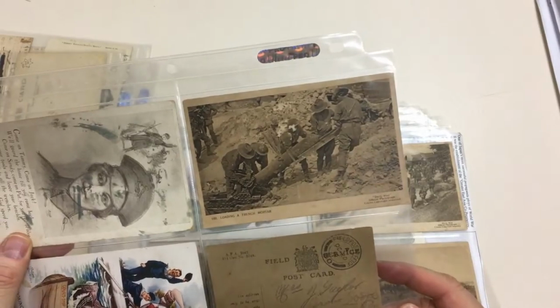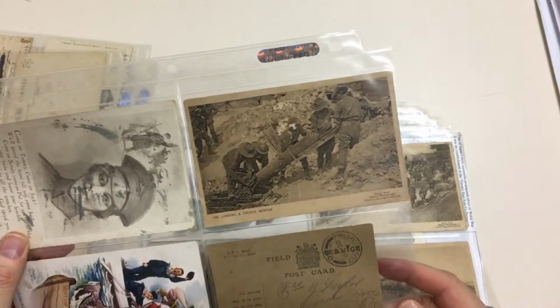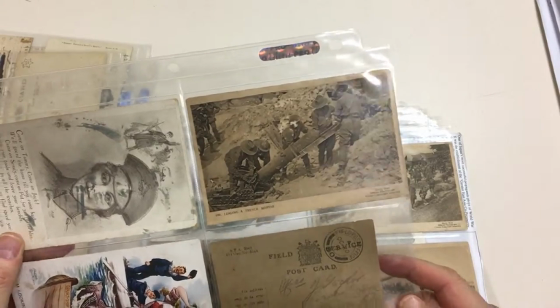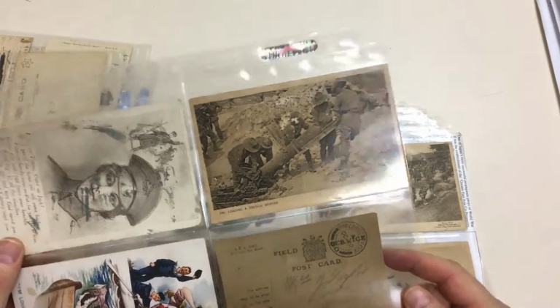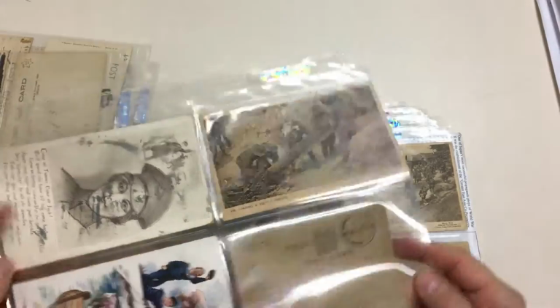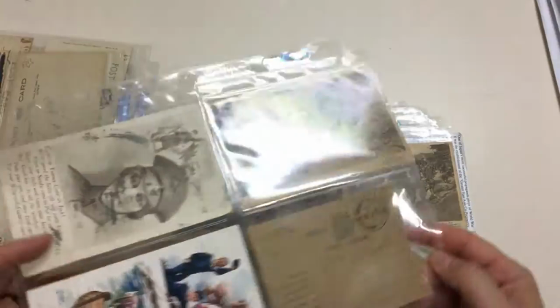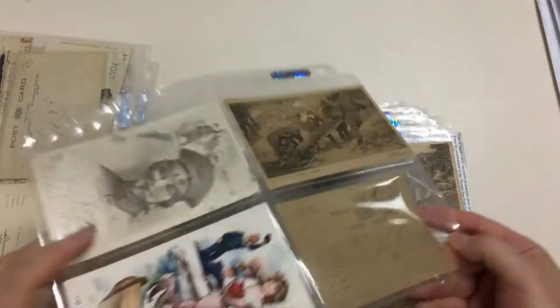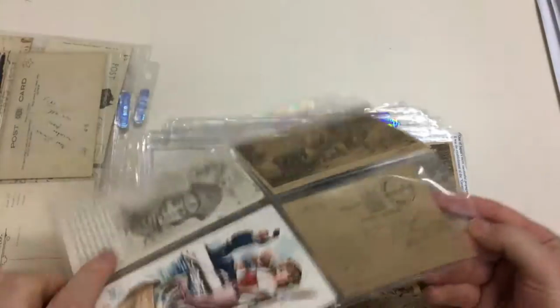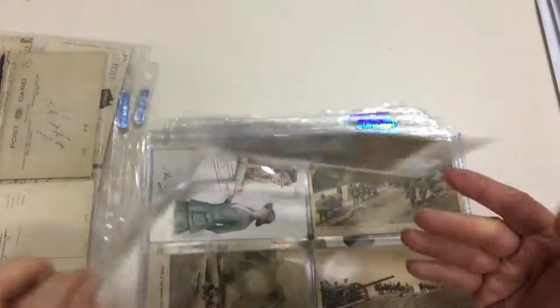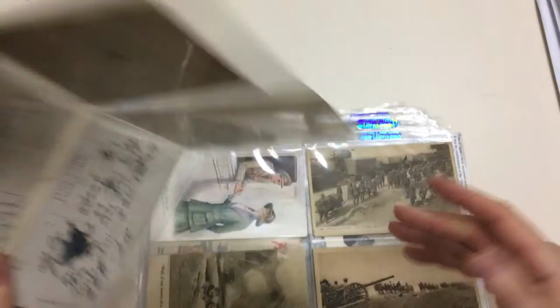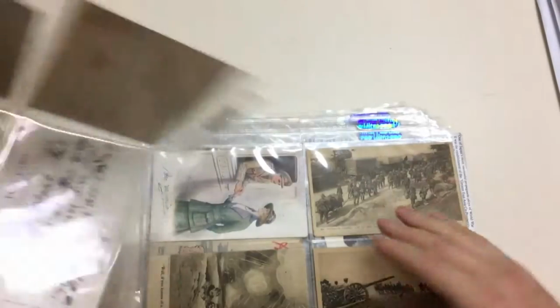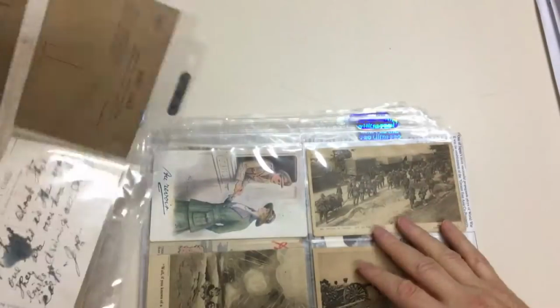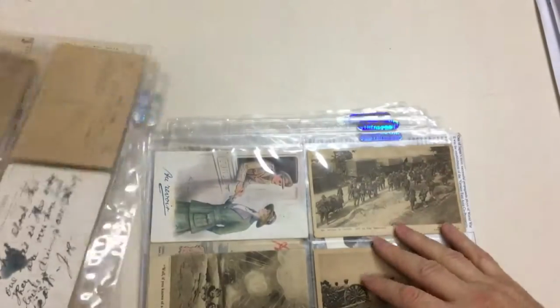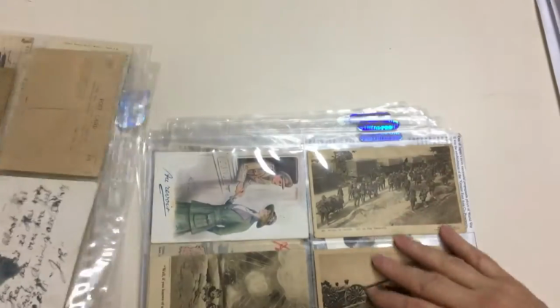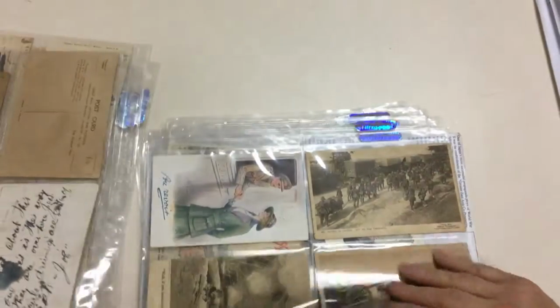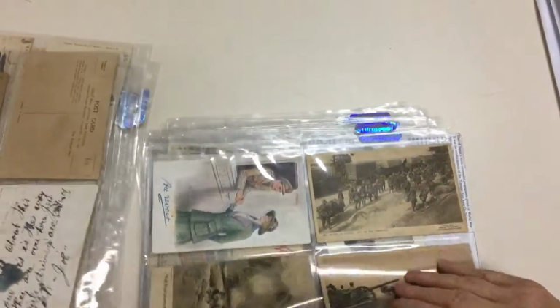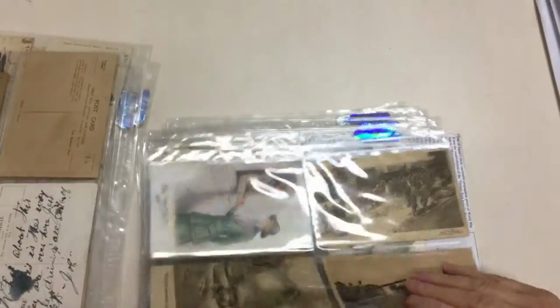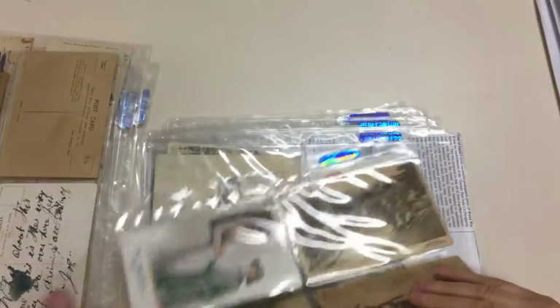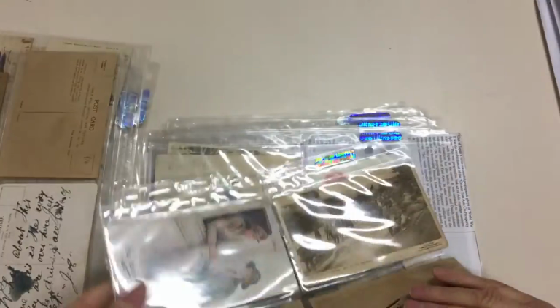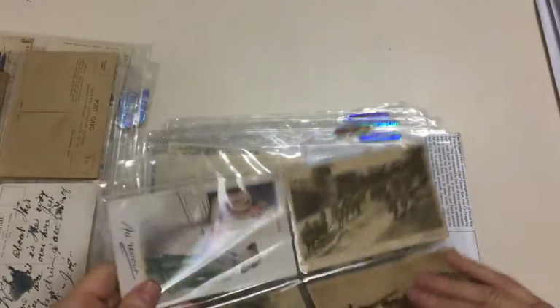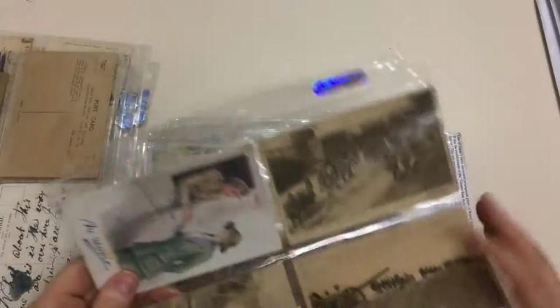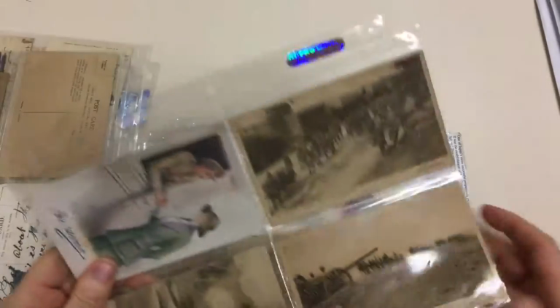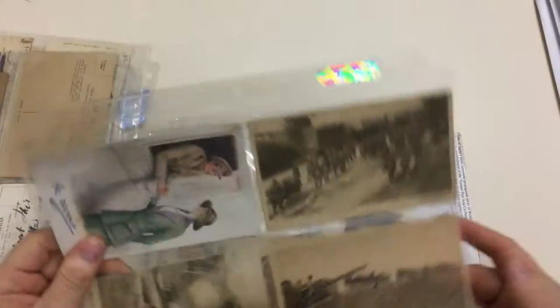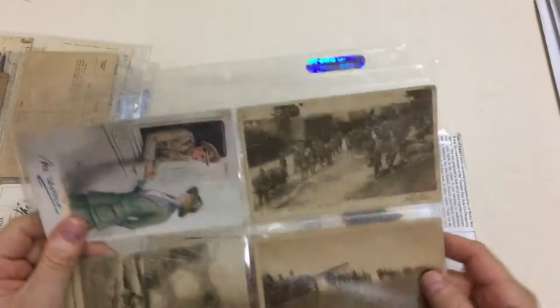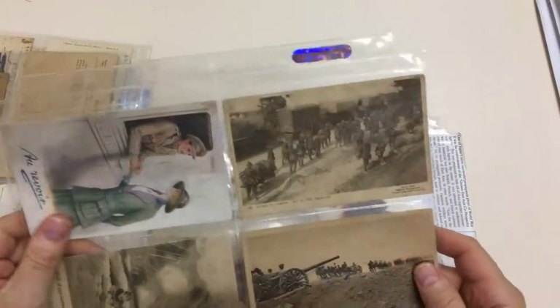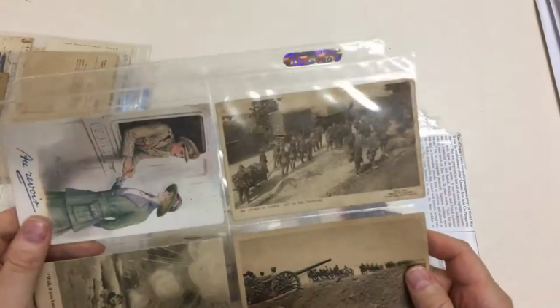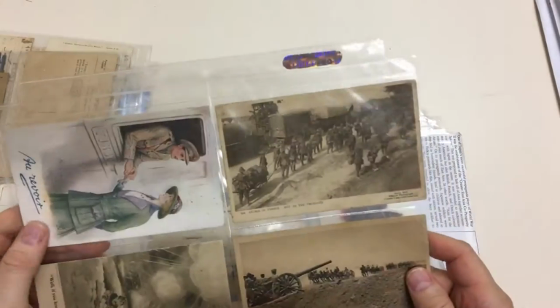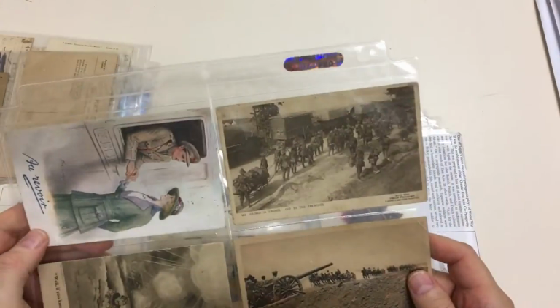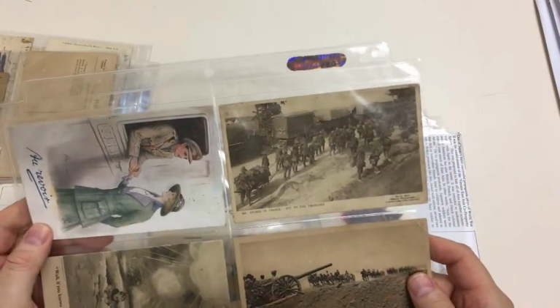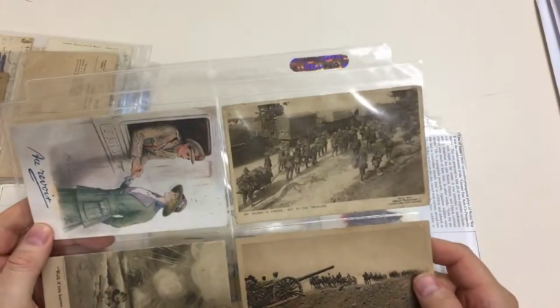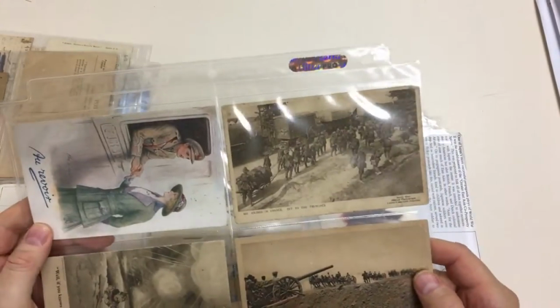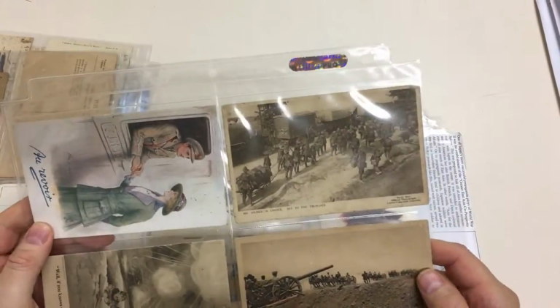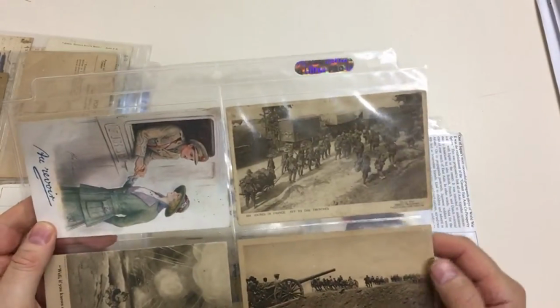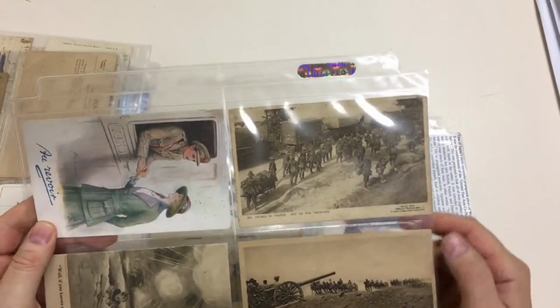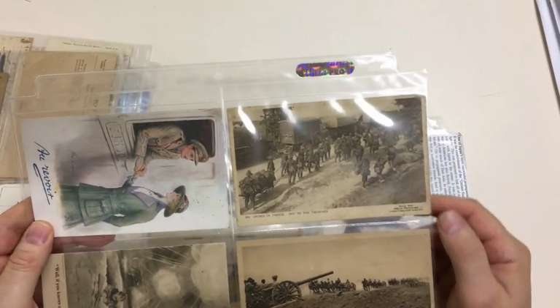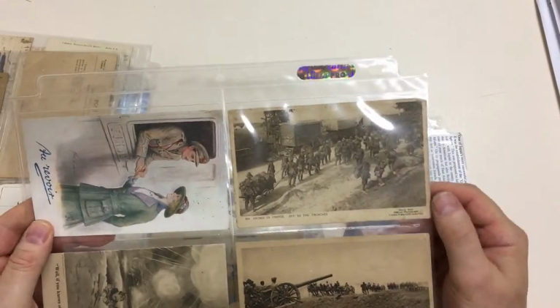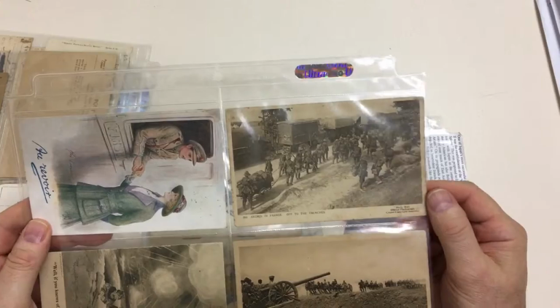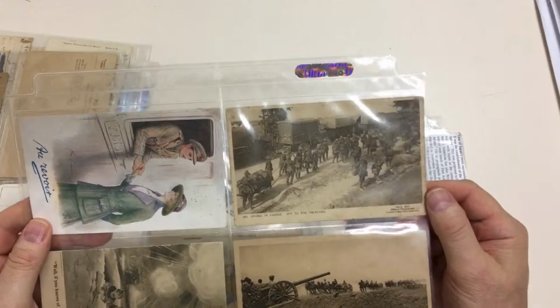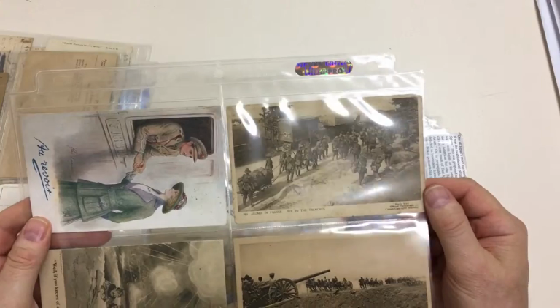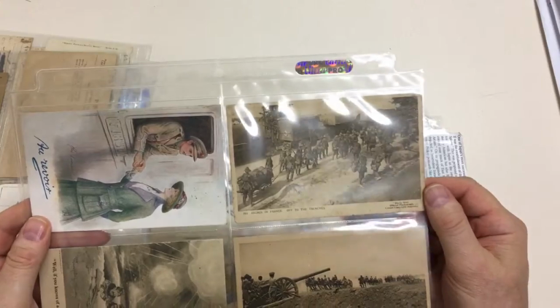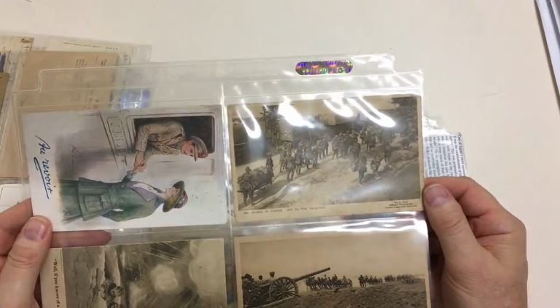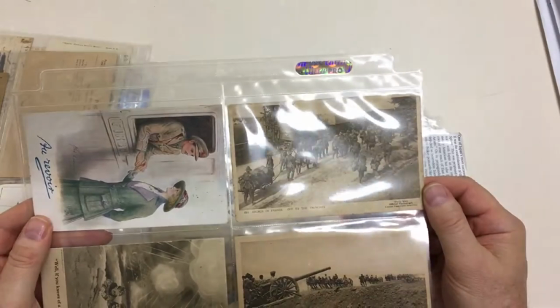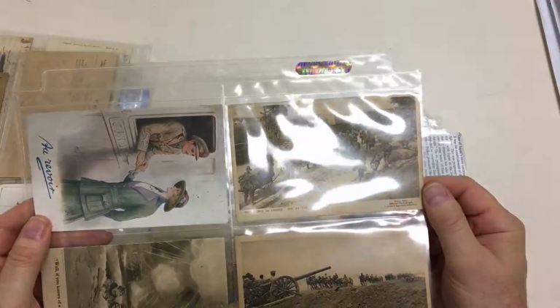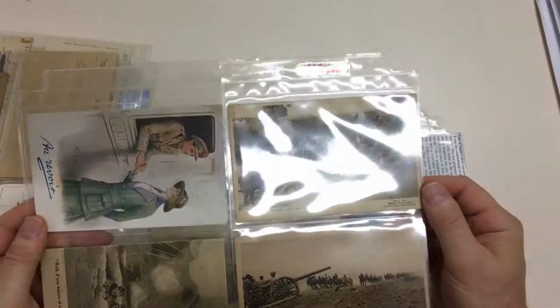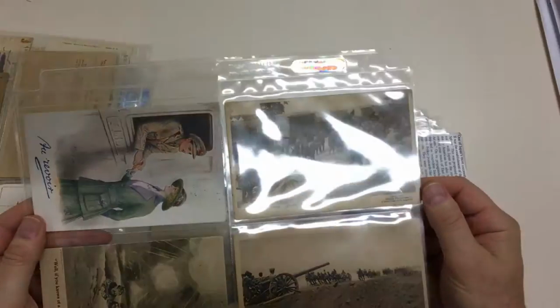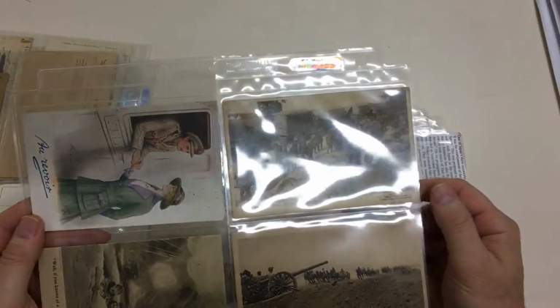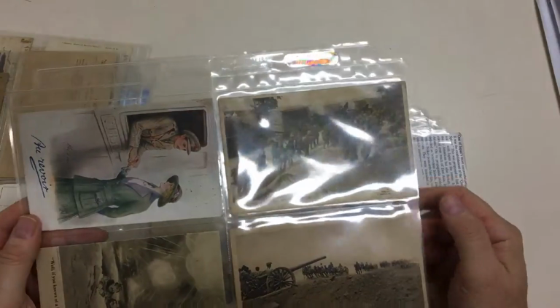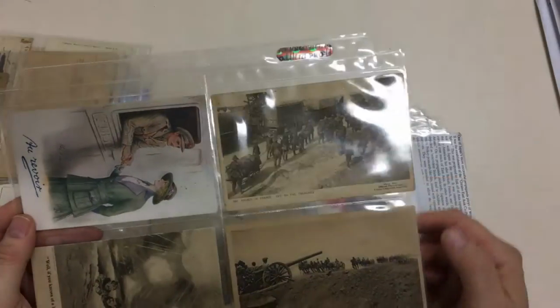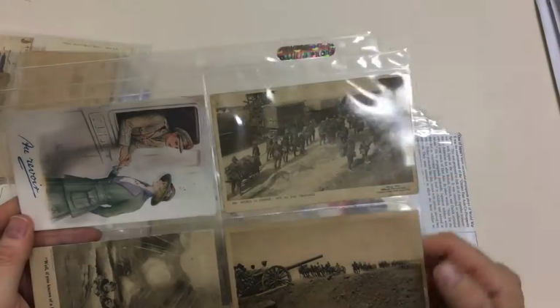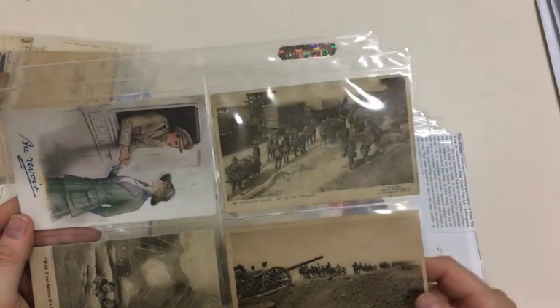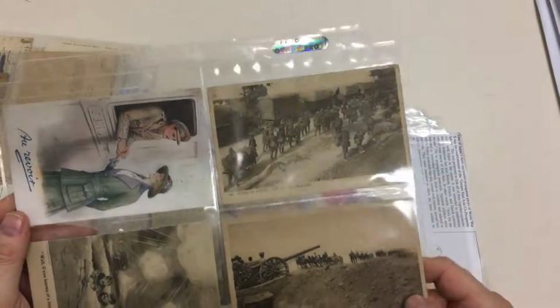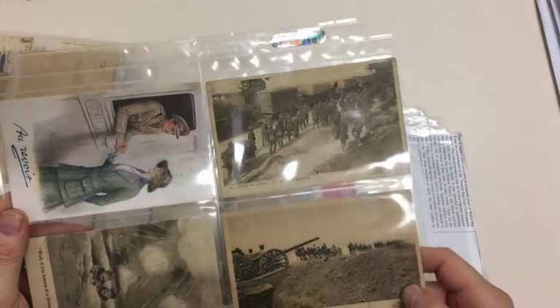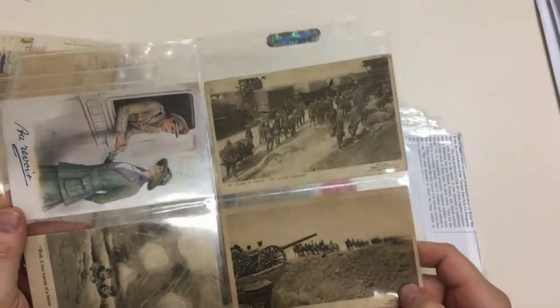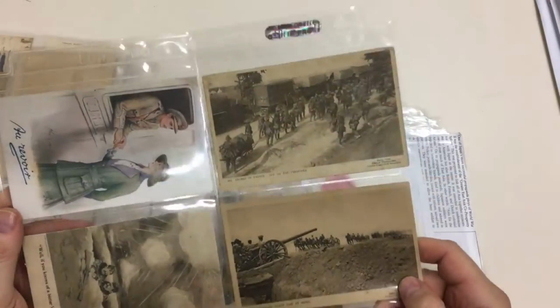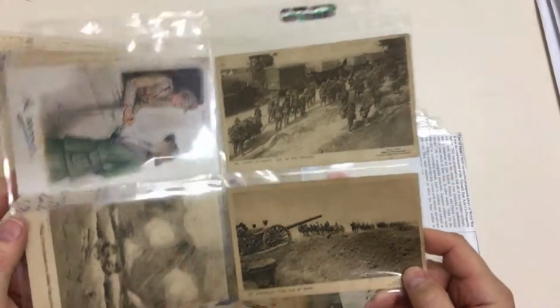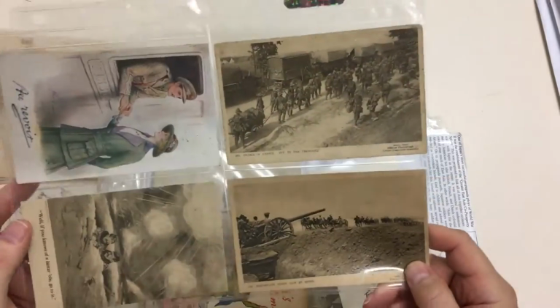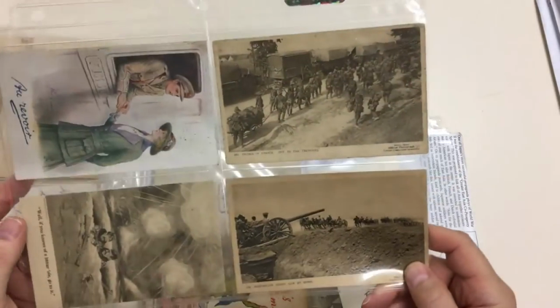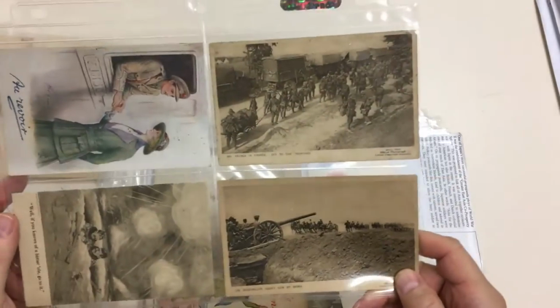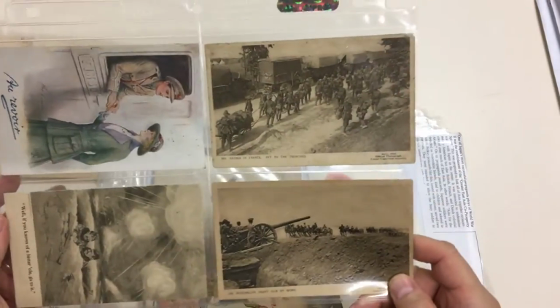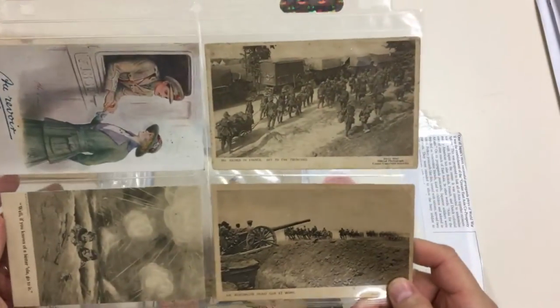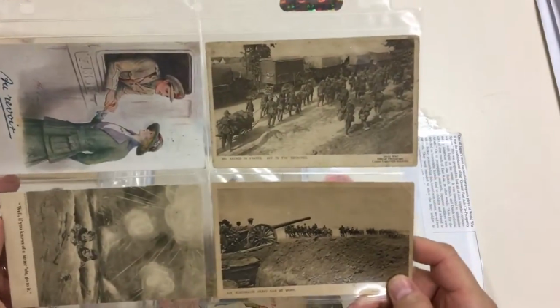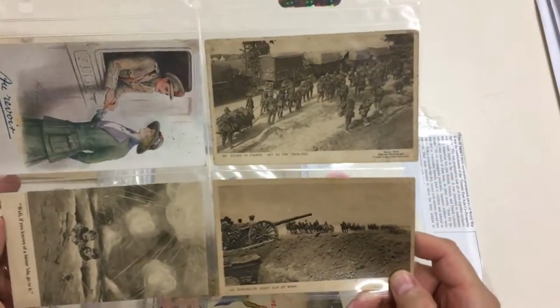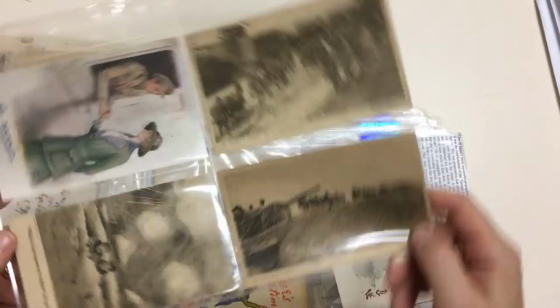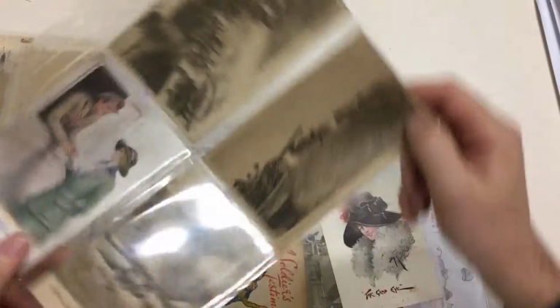Loading a trench mortar. Anzacs in France — off to the trenches. Australian heavy gun at work.